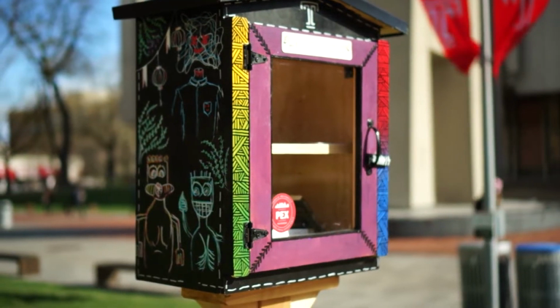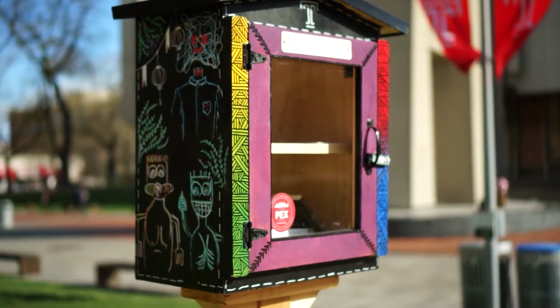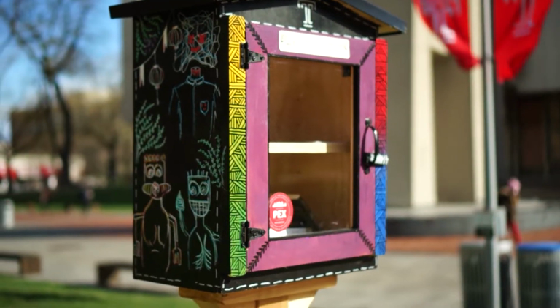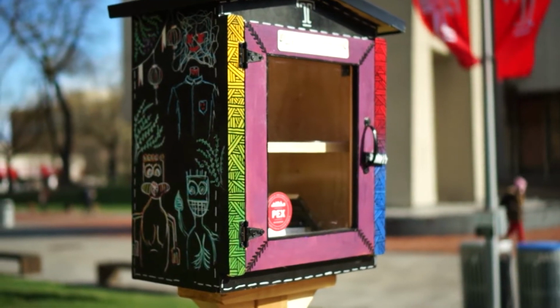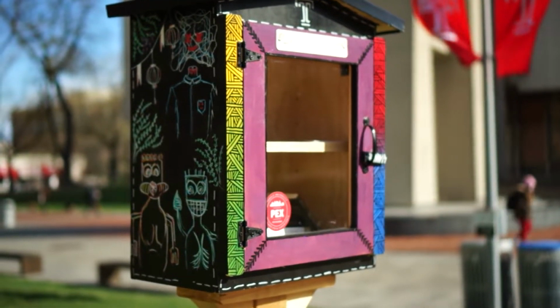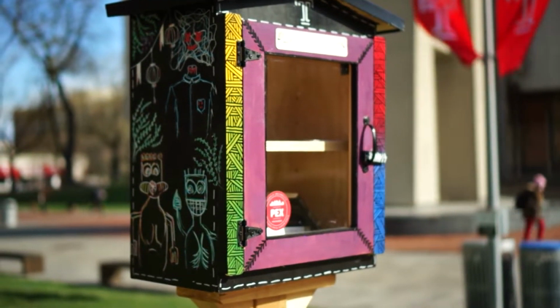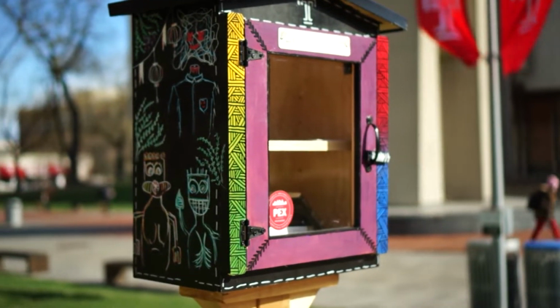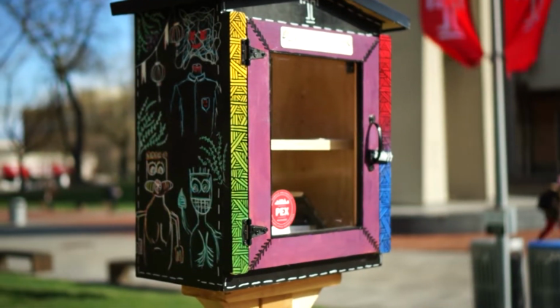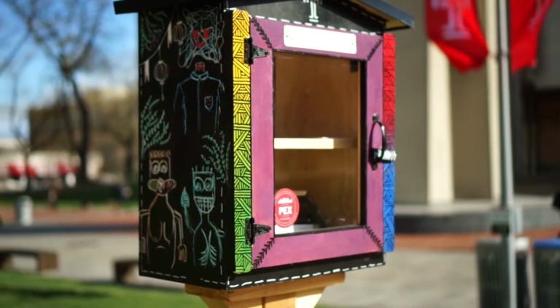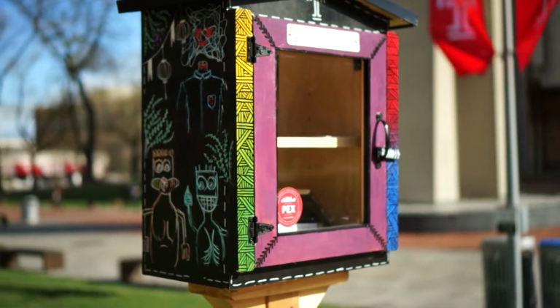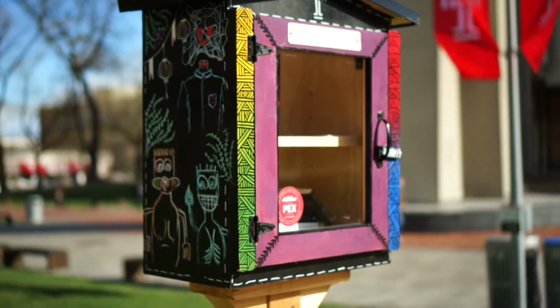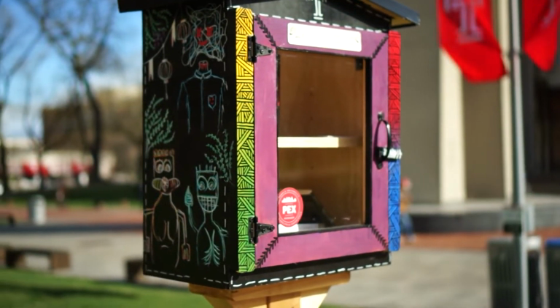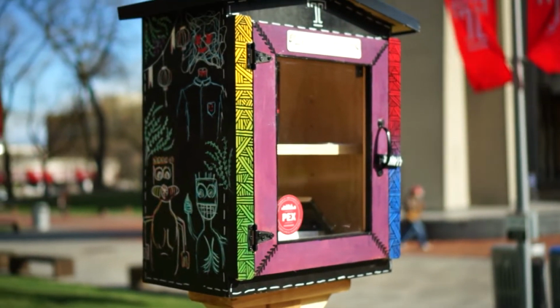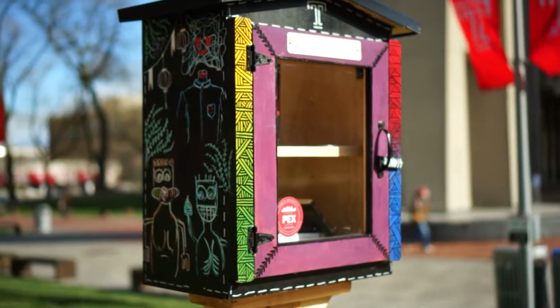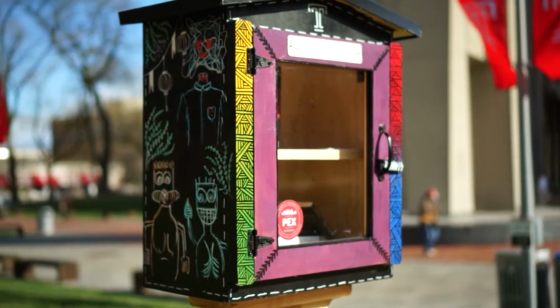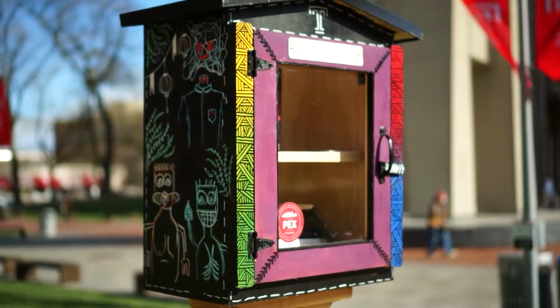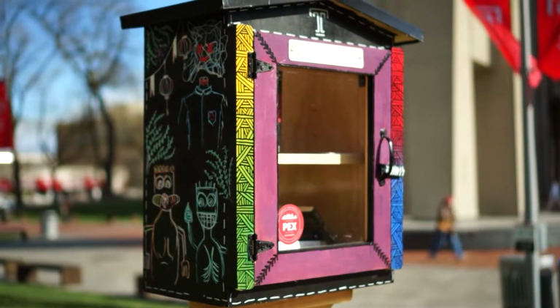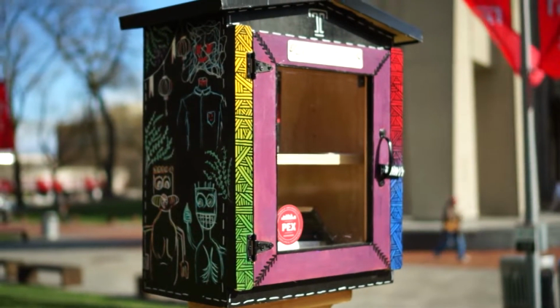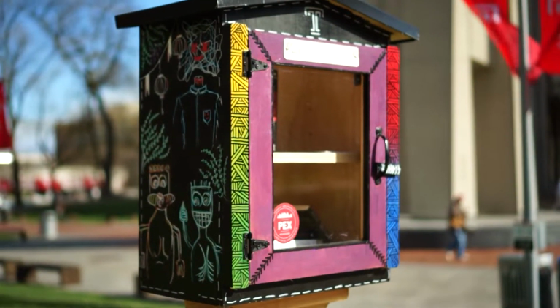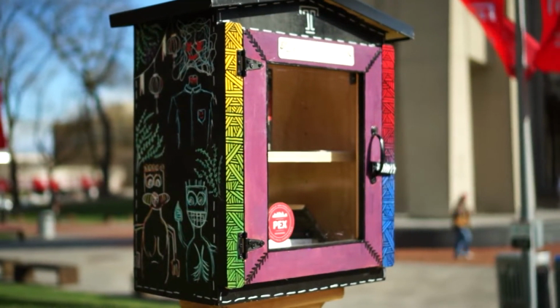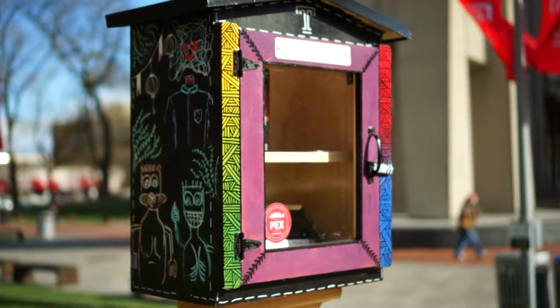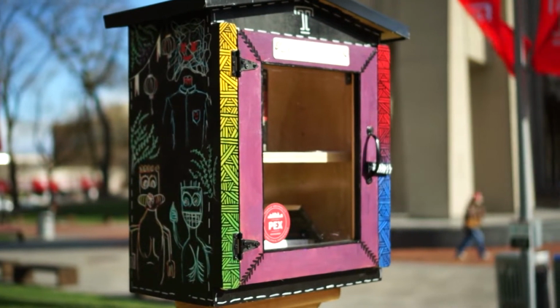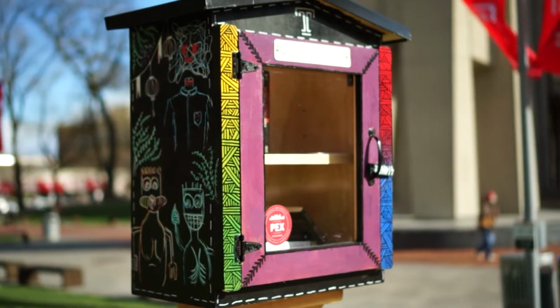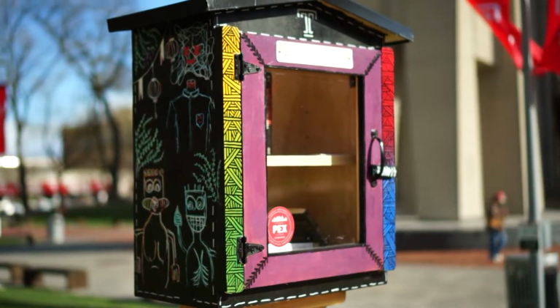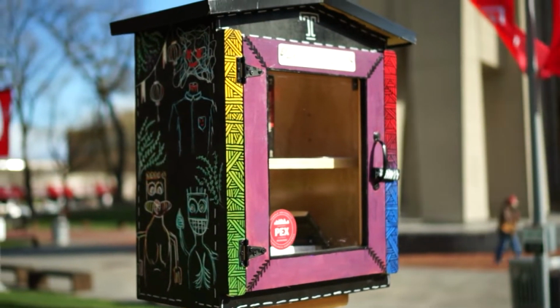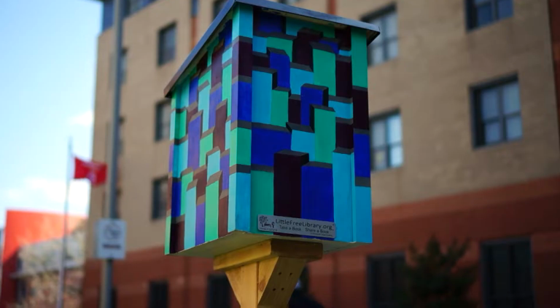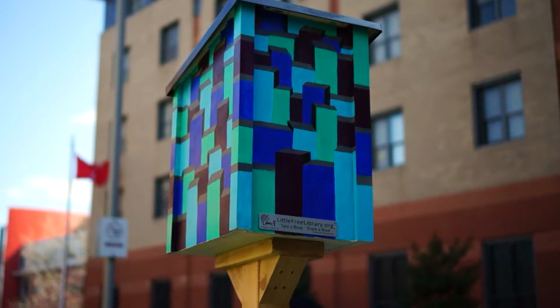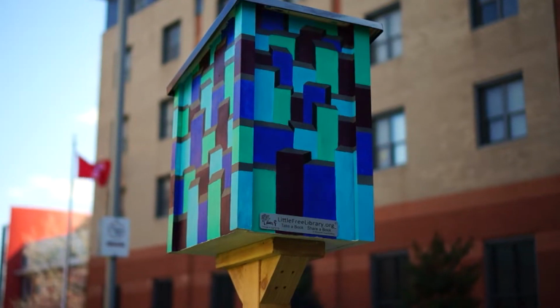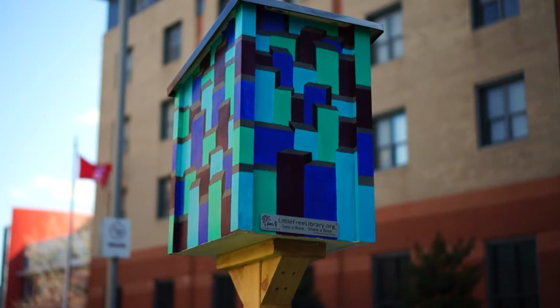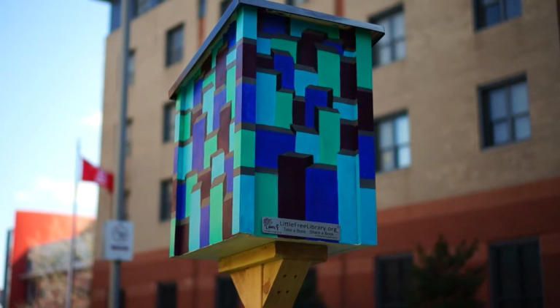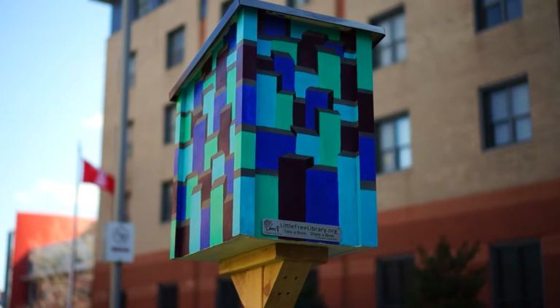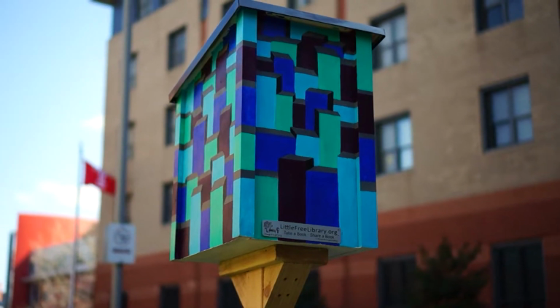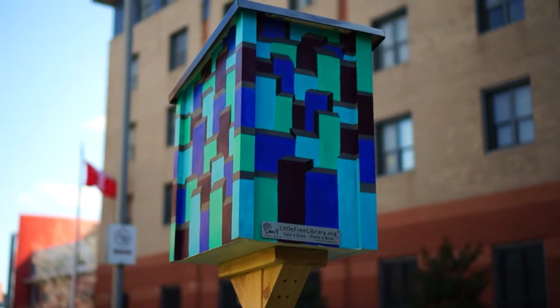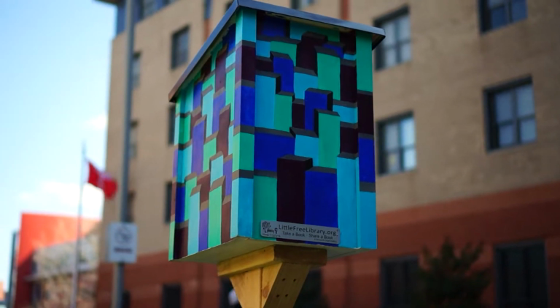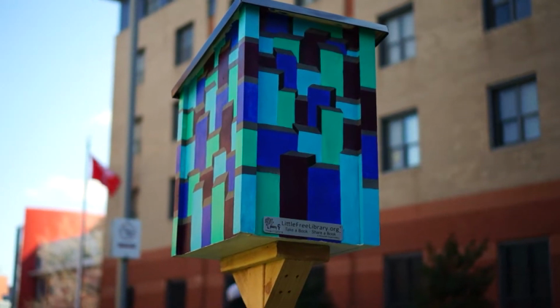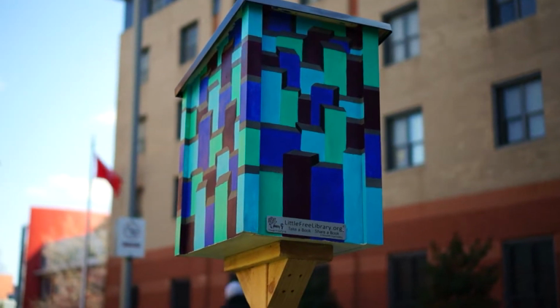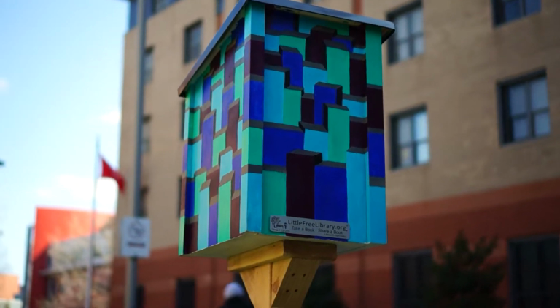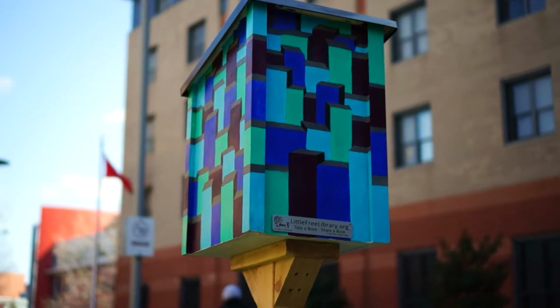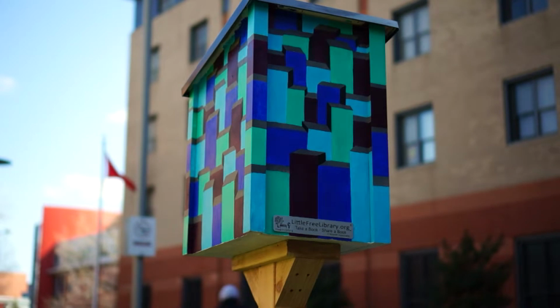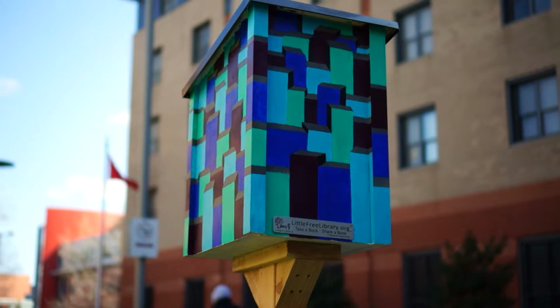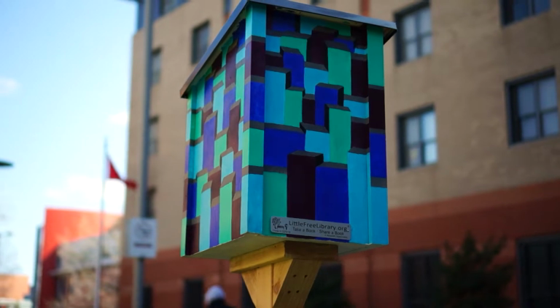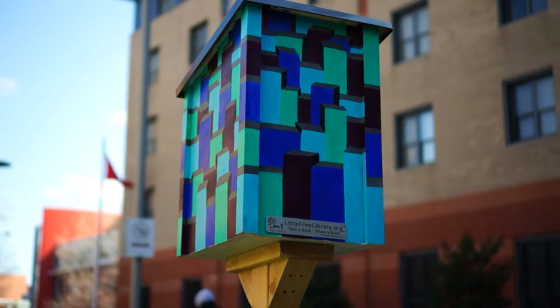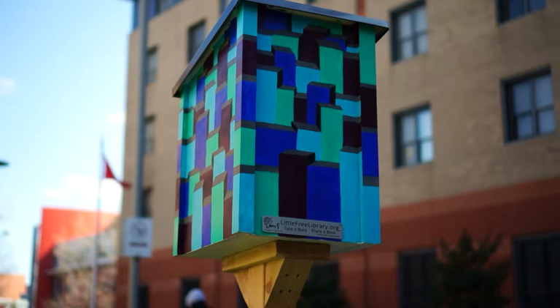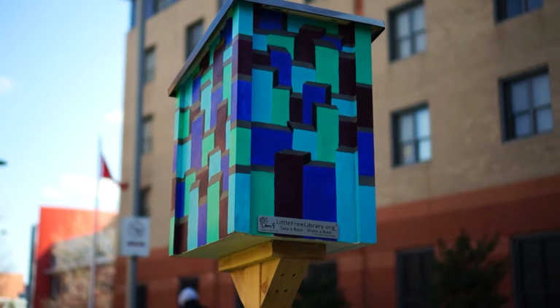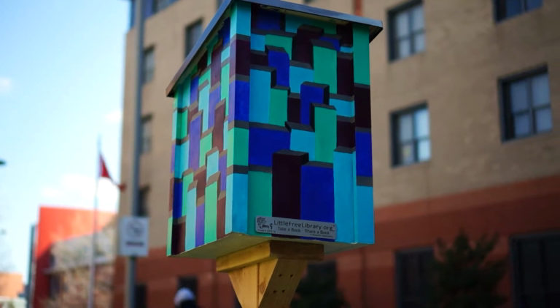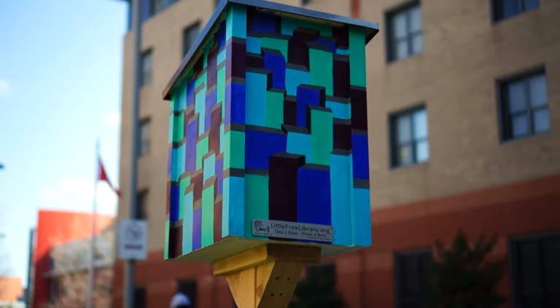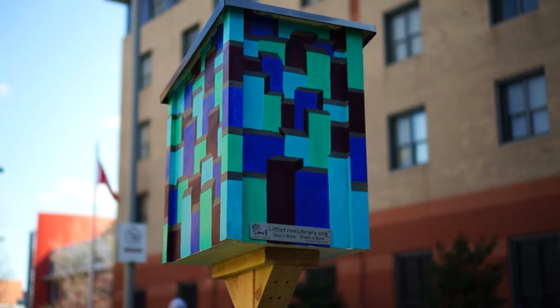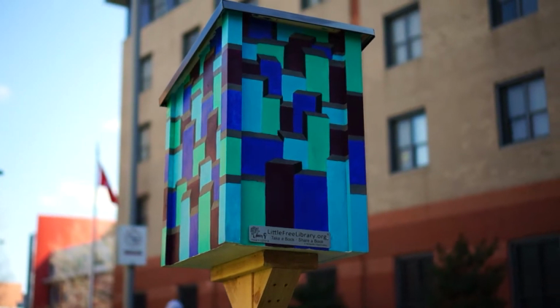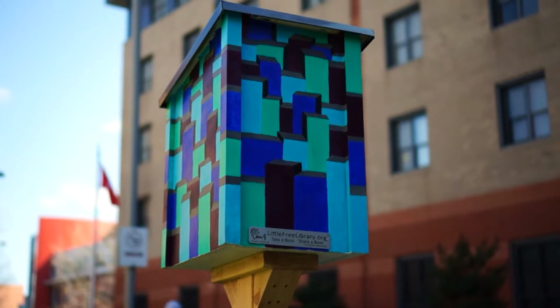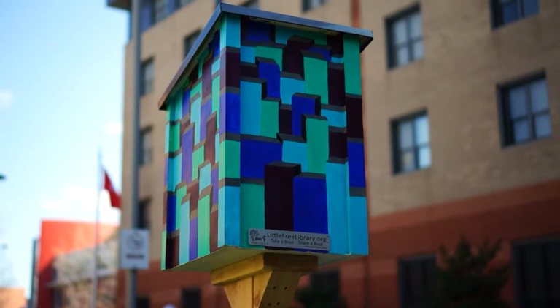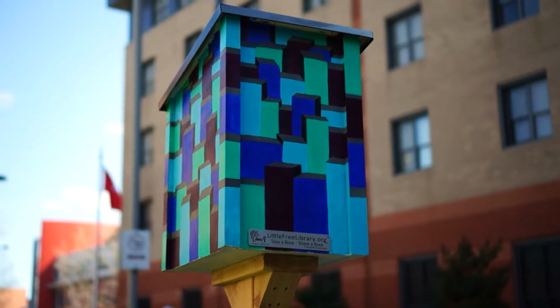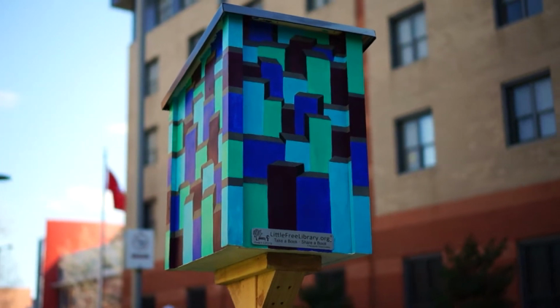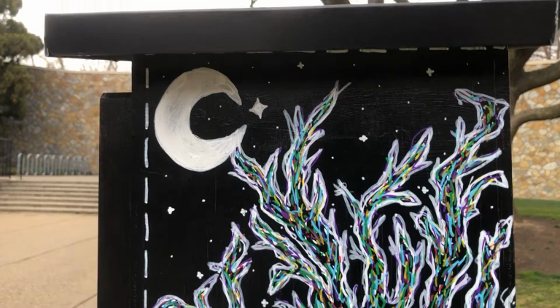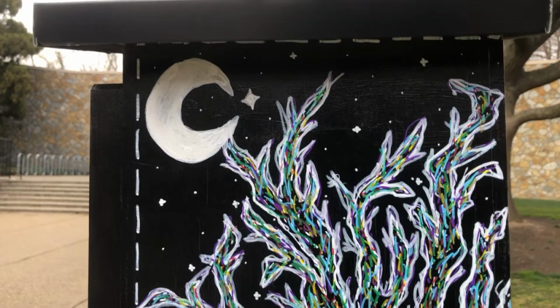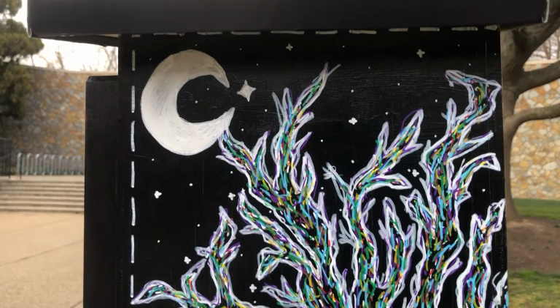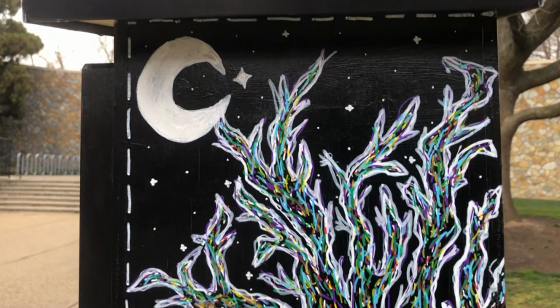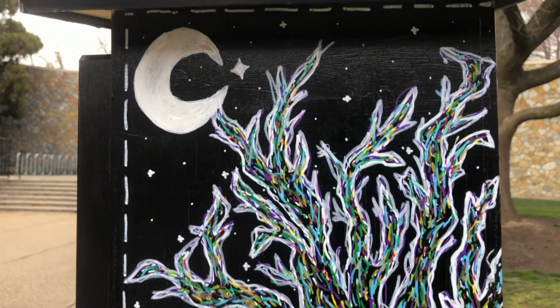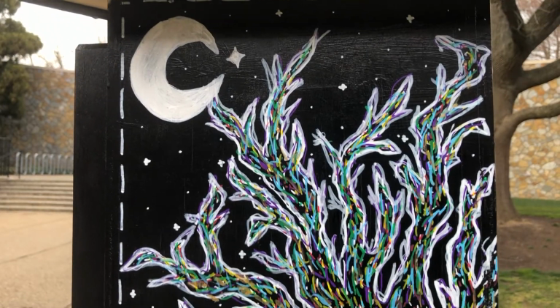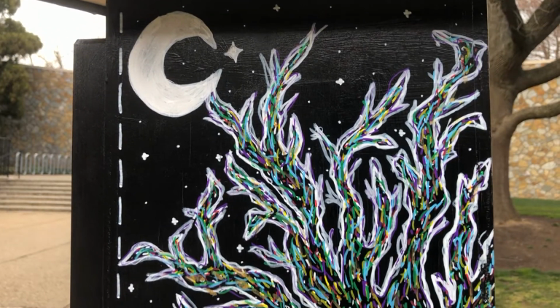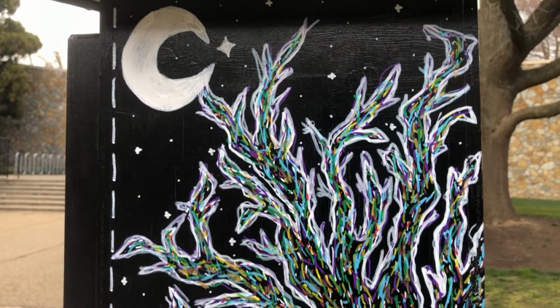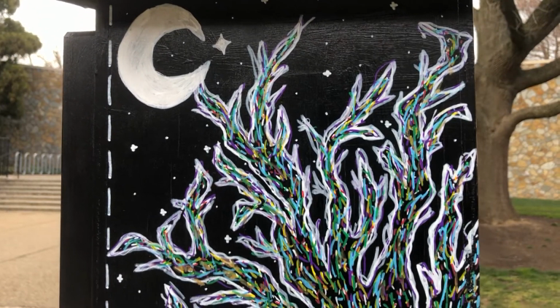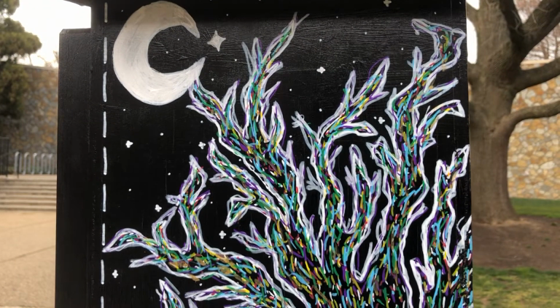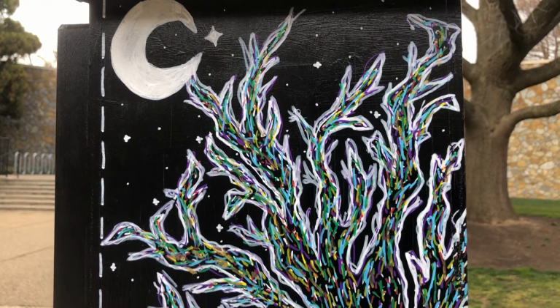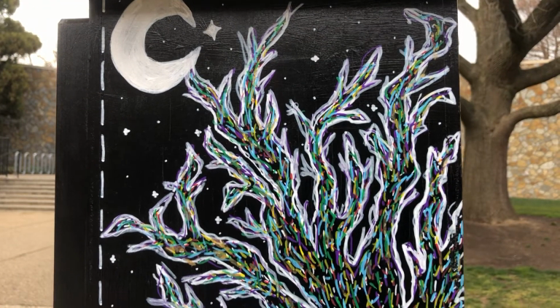Tiny libraries are a new addition to campus this spring. There are currently four spread out on campus with another one soon to come.